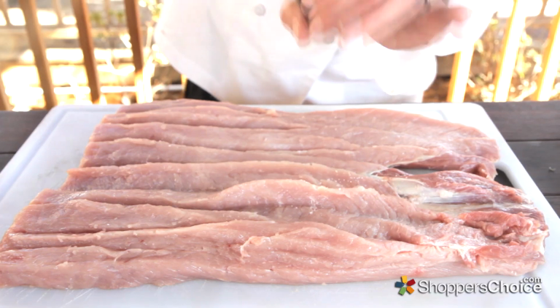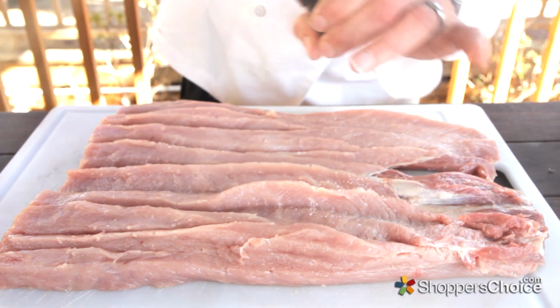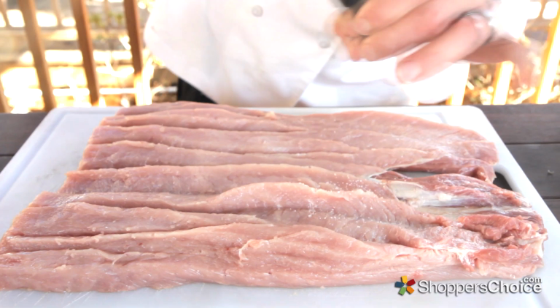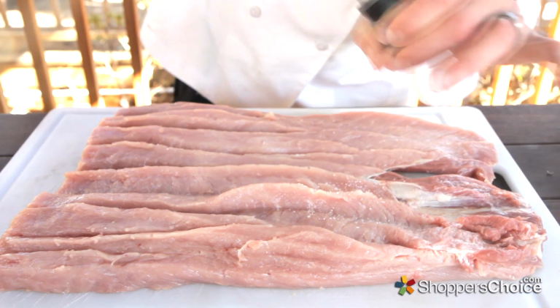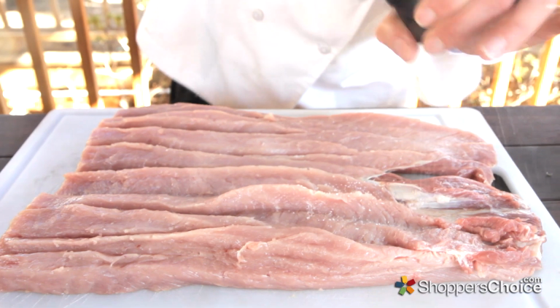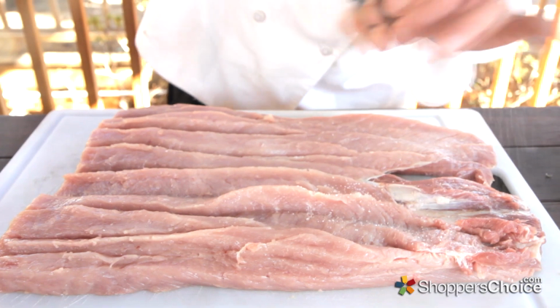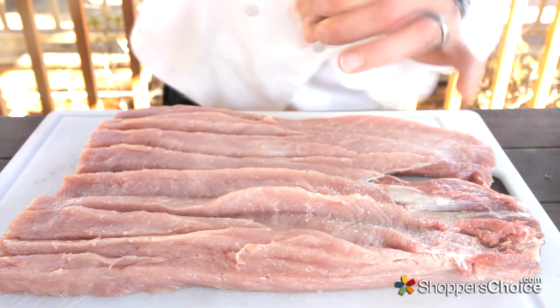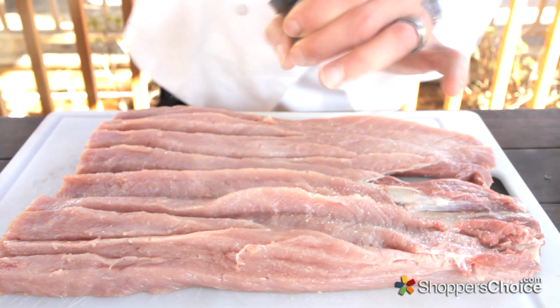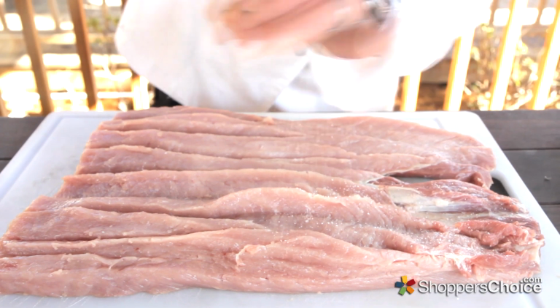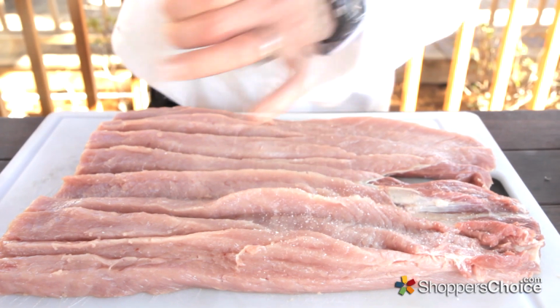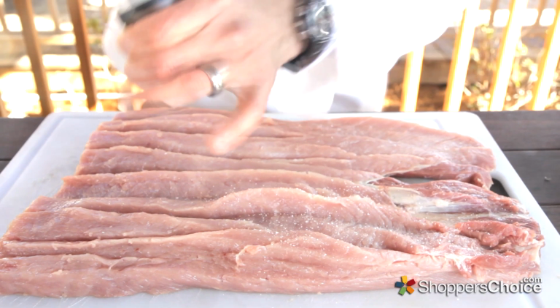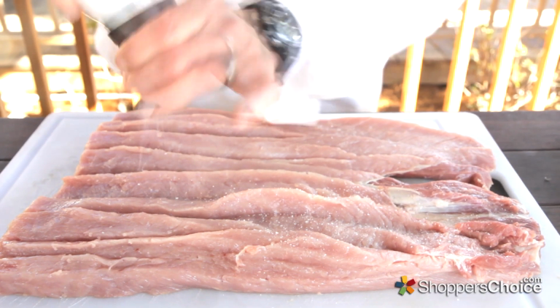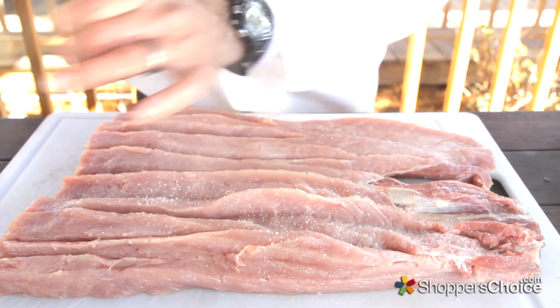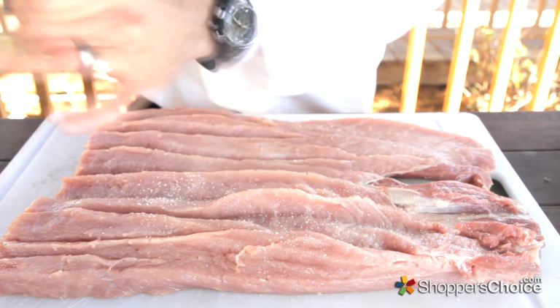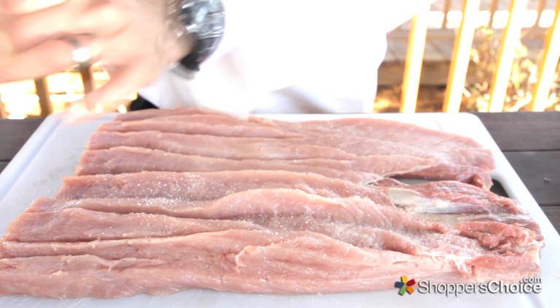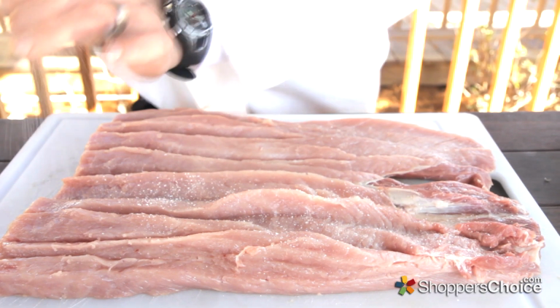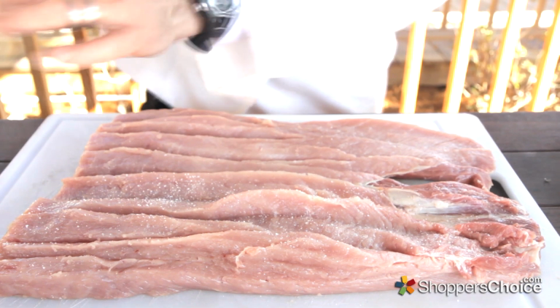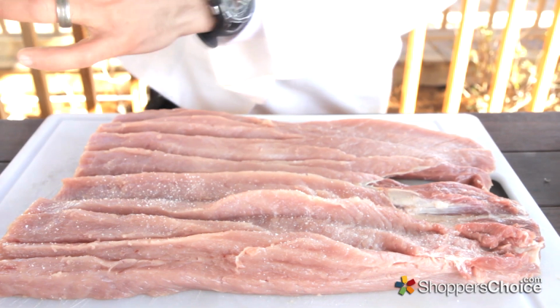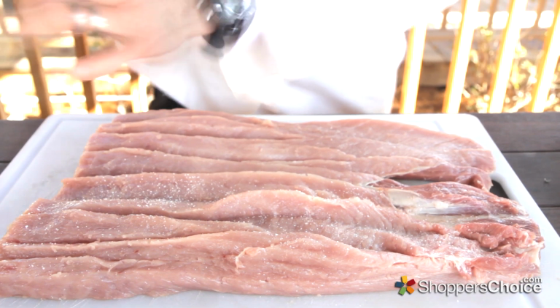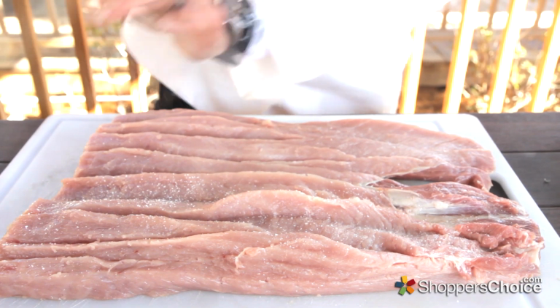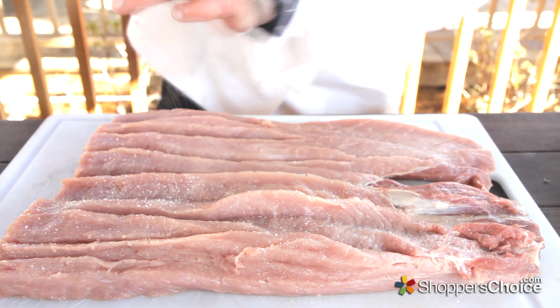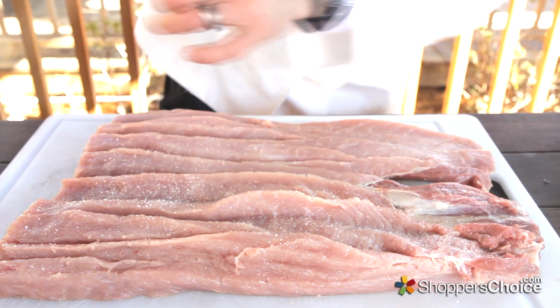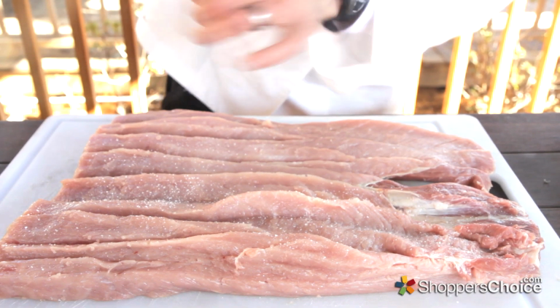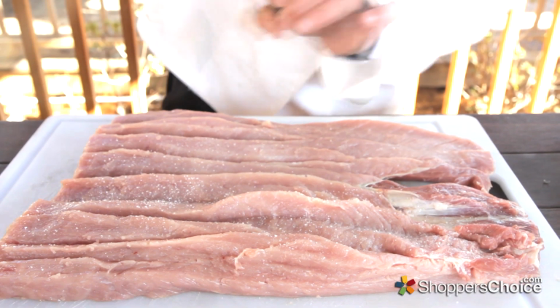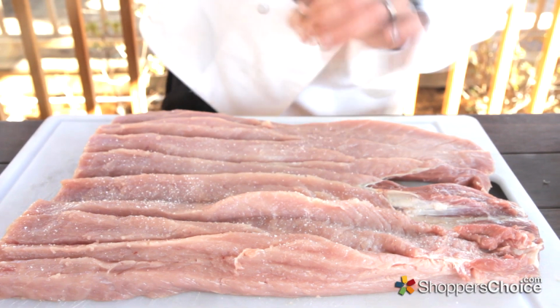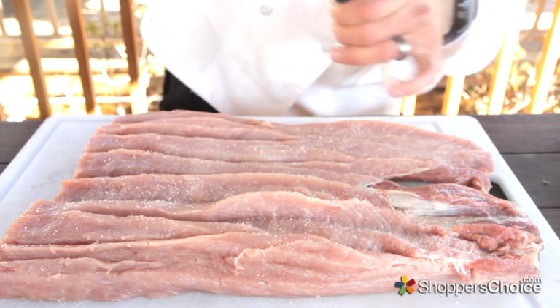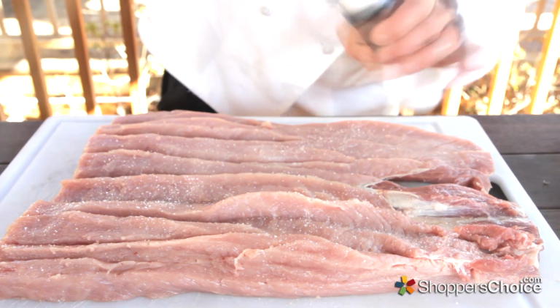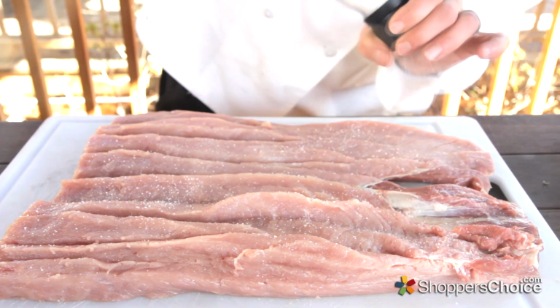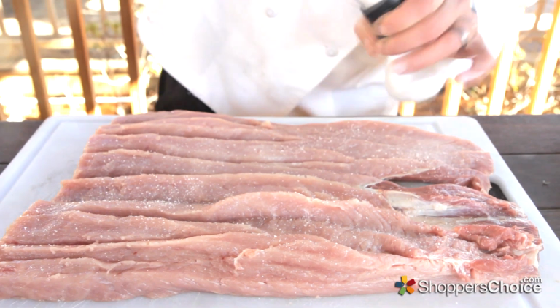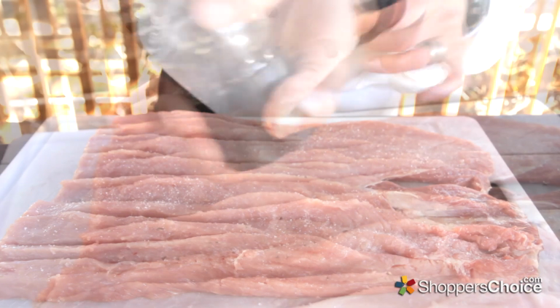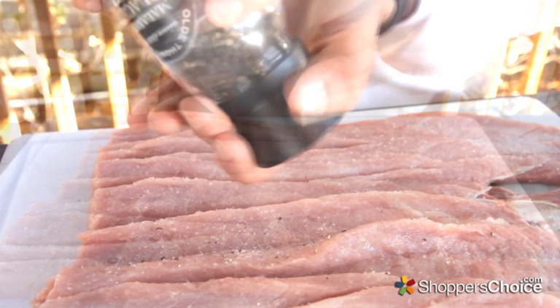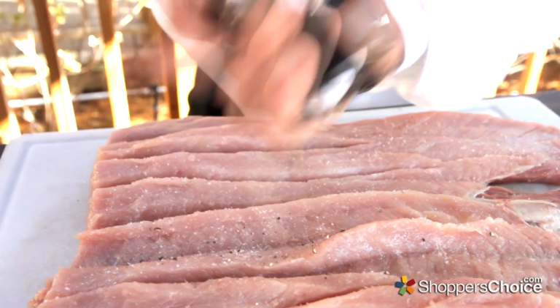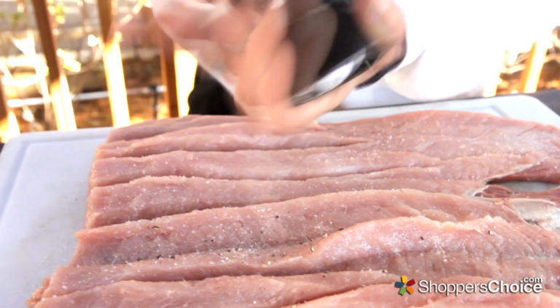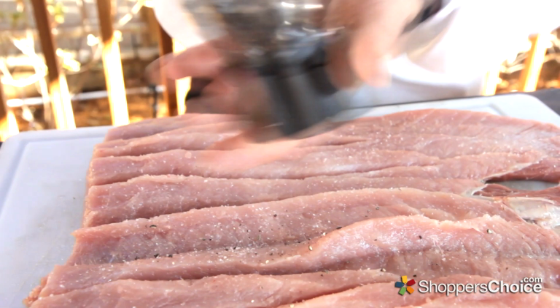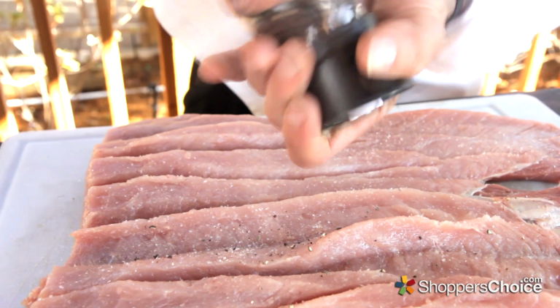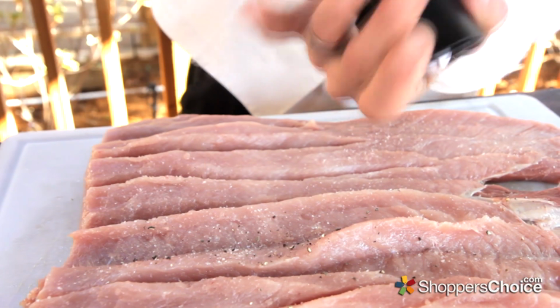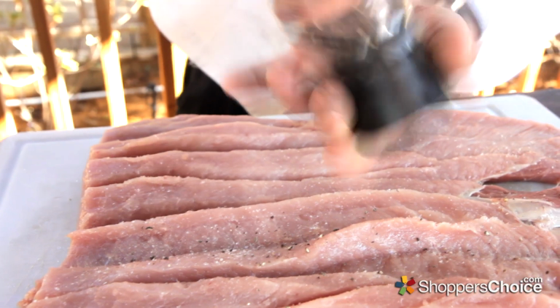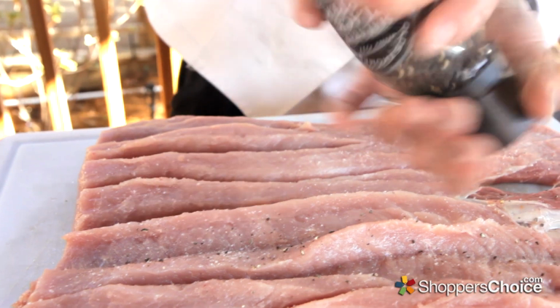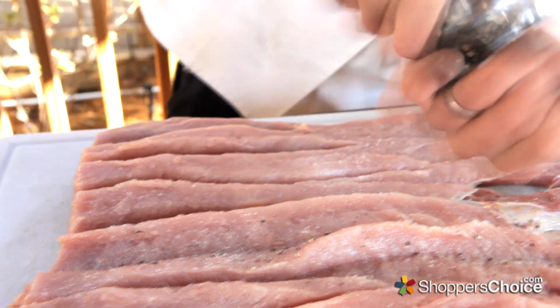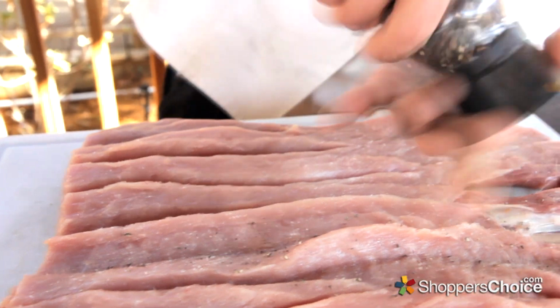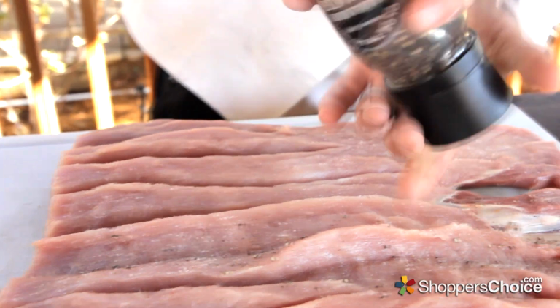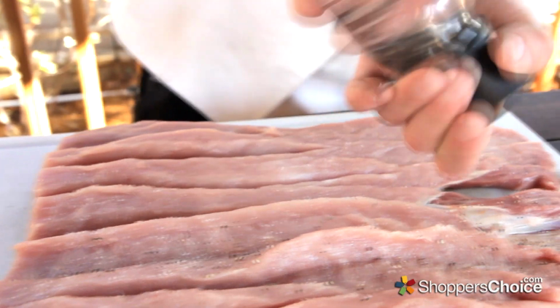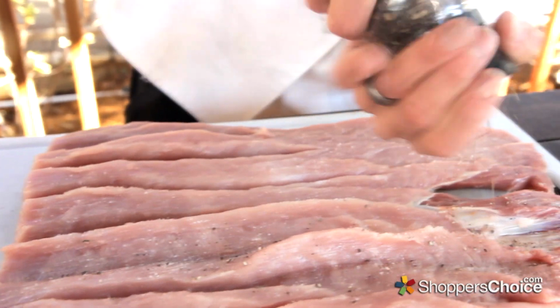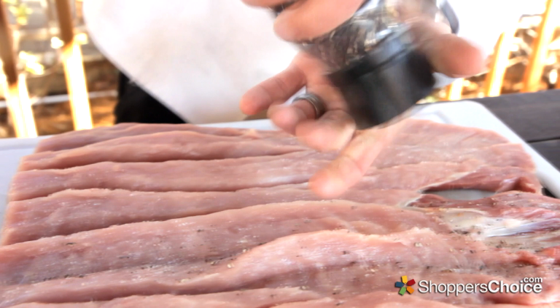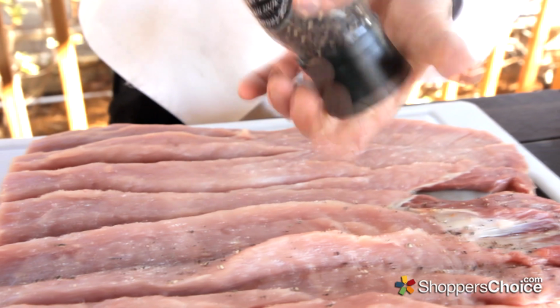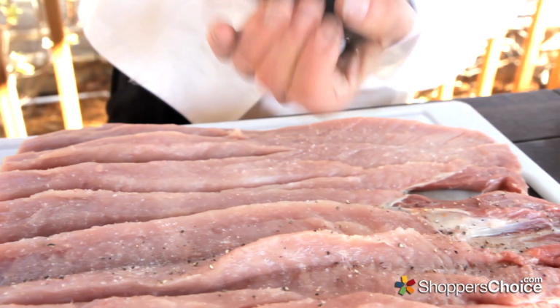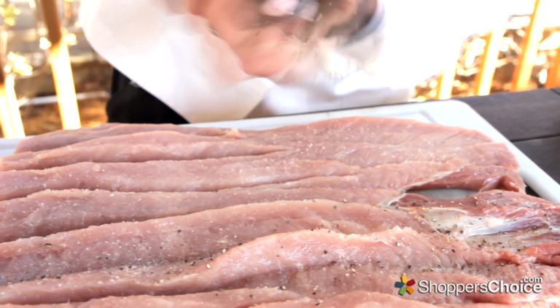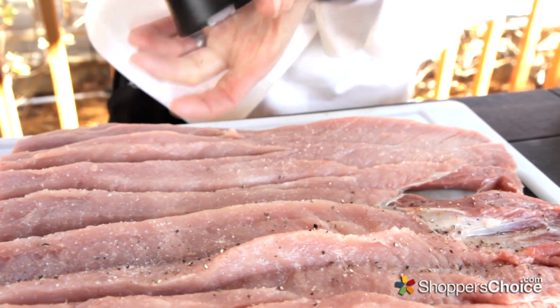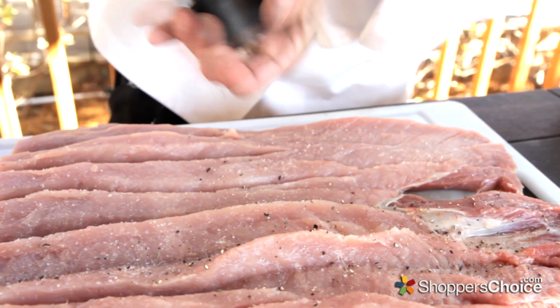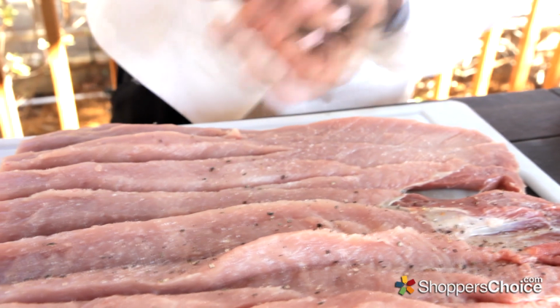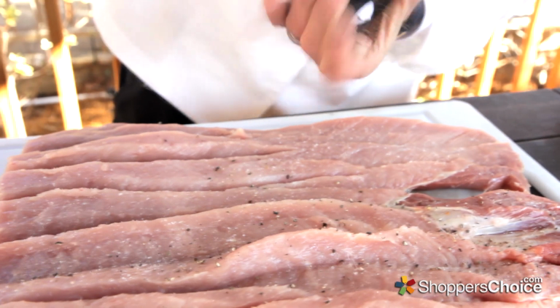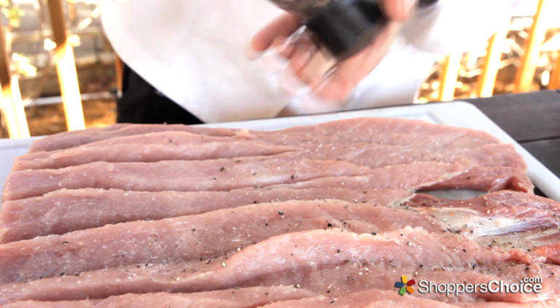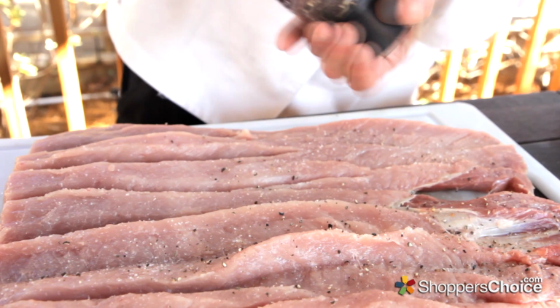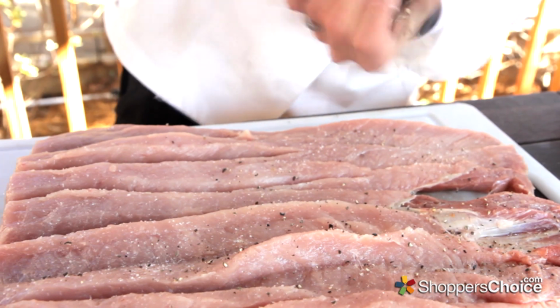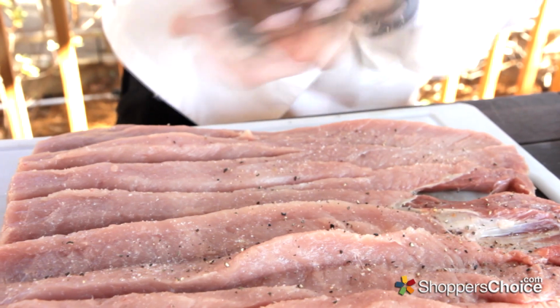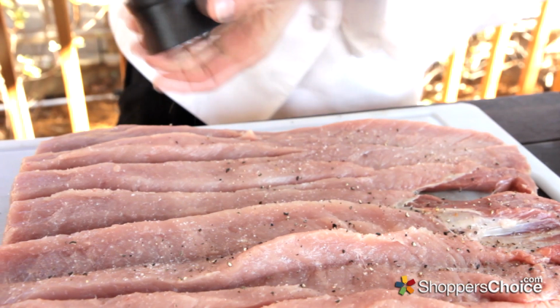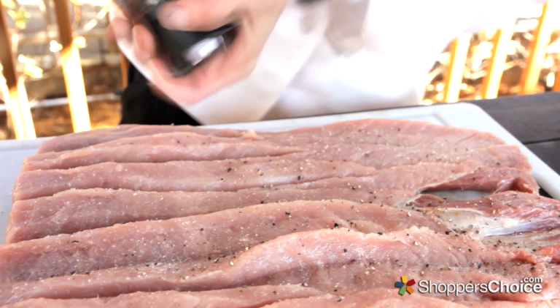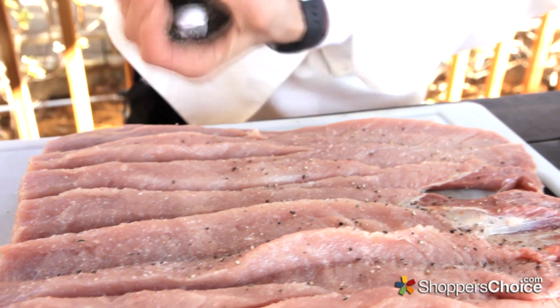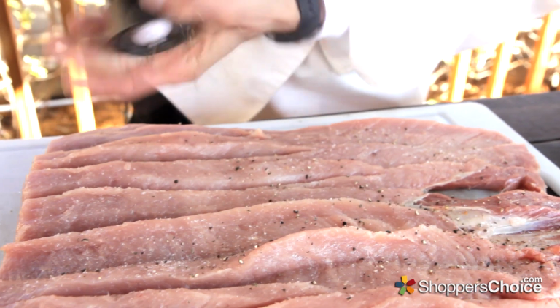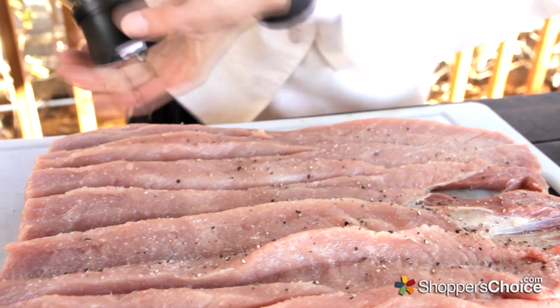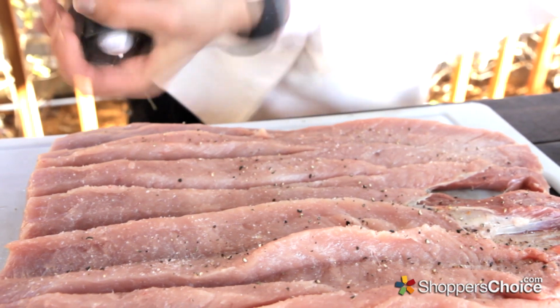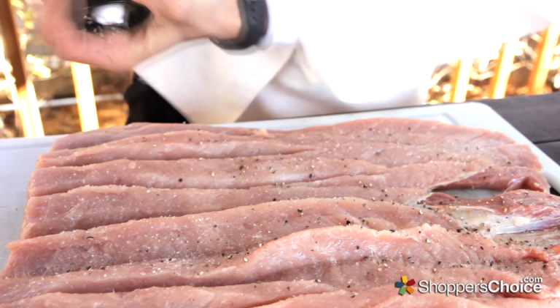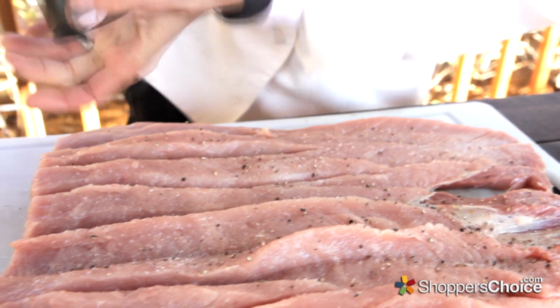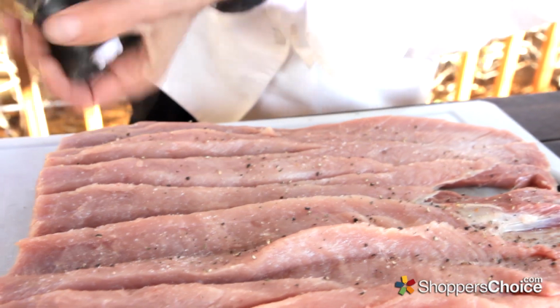Thoroughly salt and pepper both sides of the loin, optionally sprinkle with a little cayenne pepper, and you're ready to stuff.